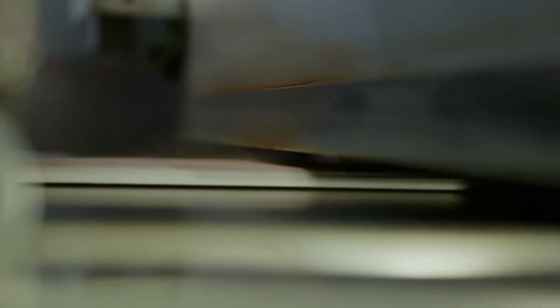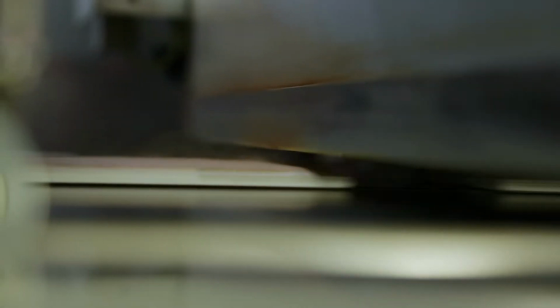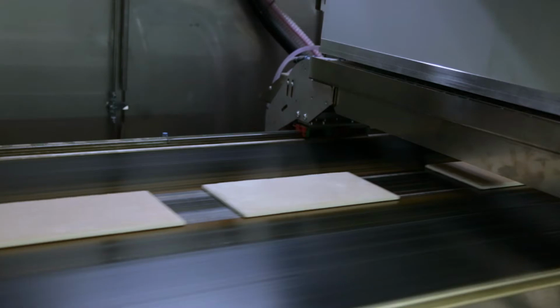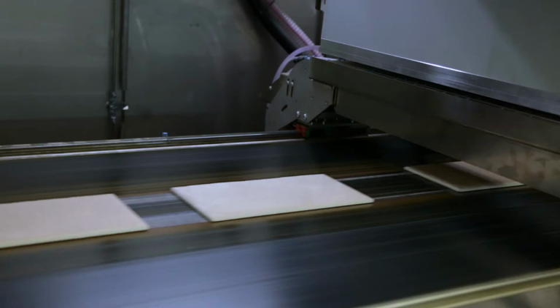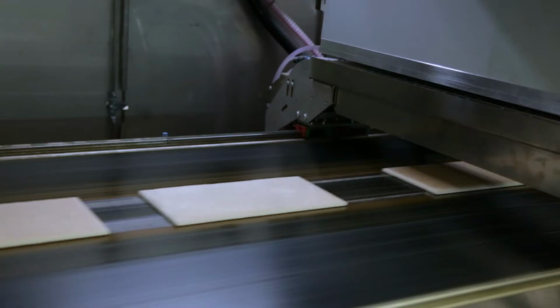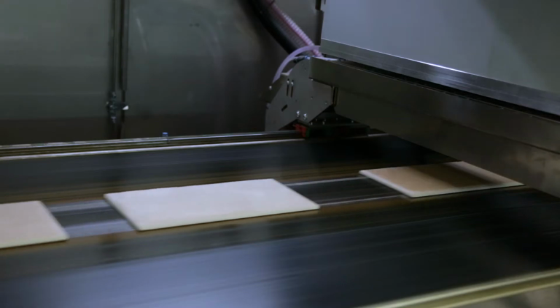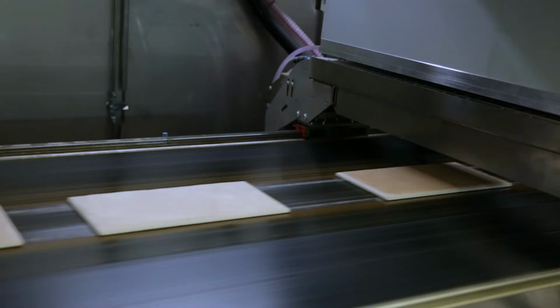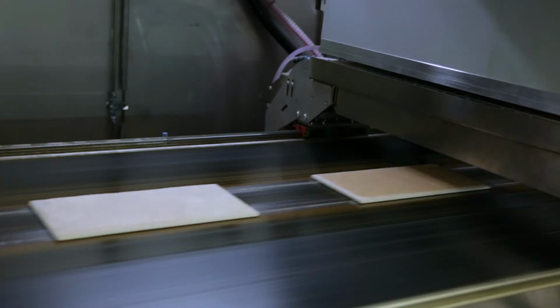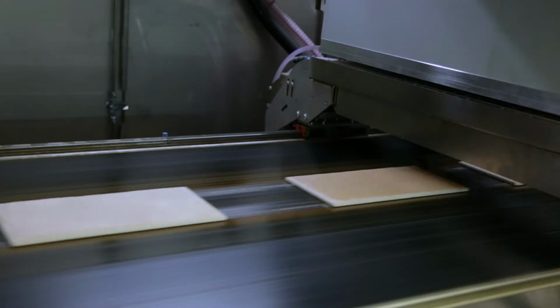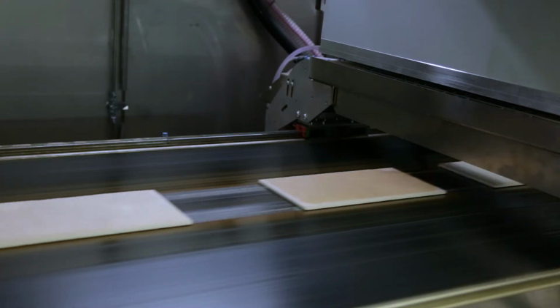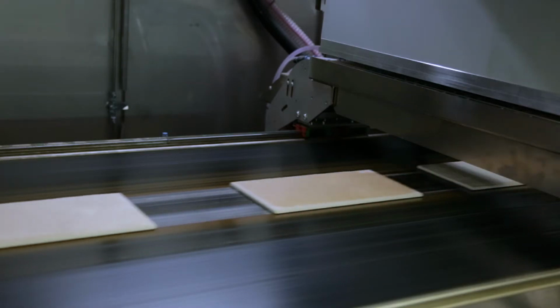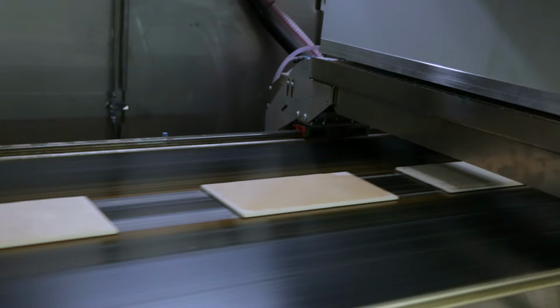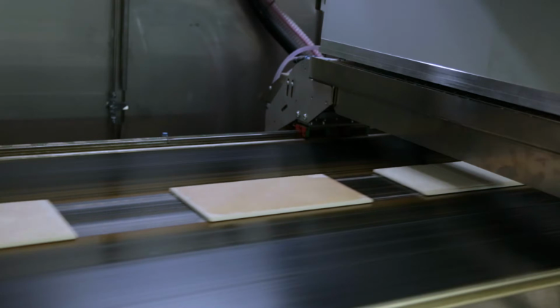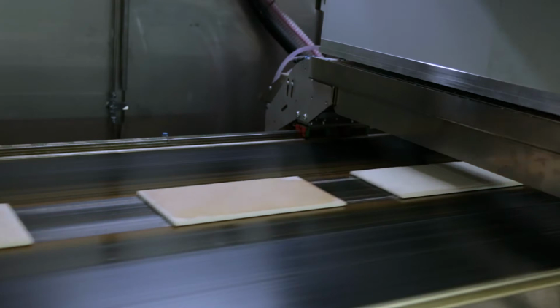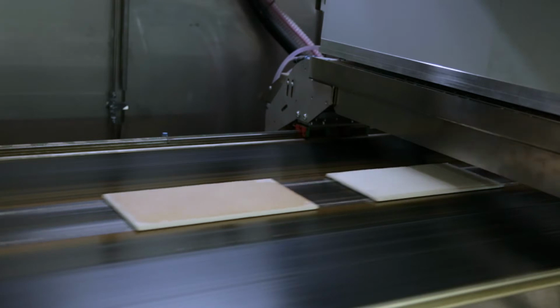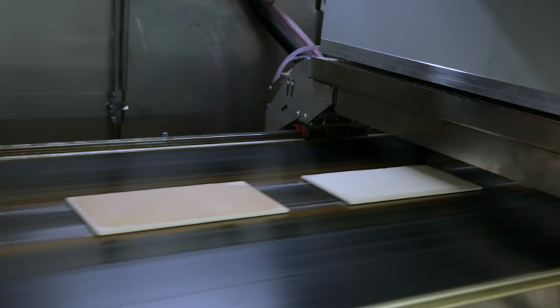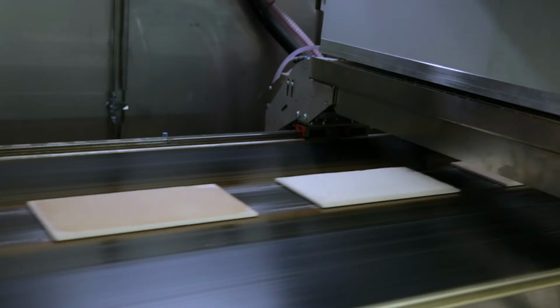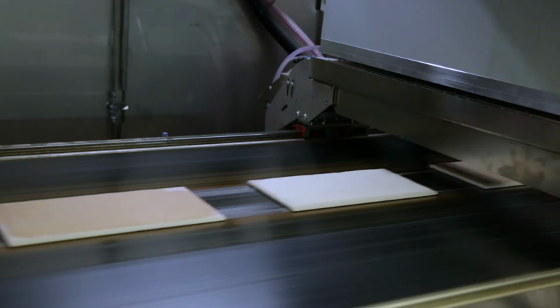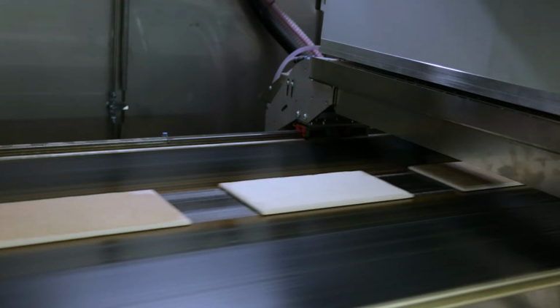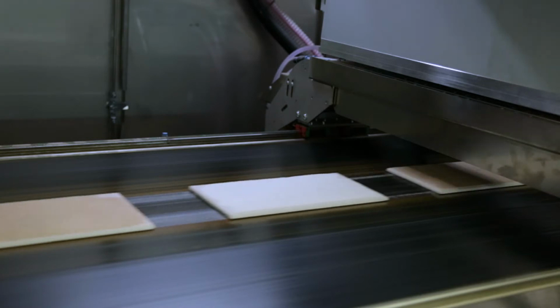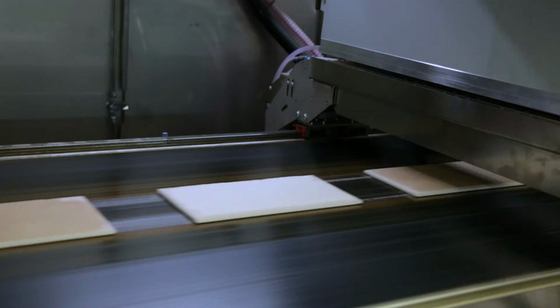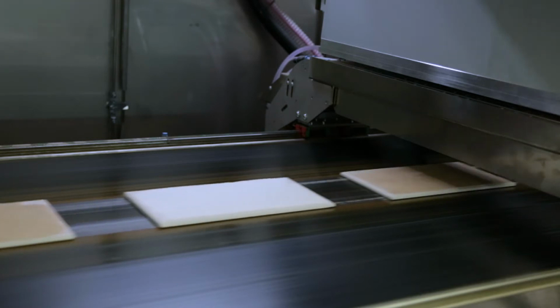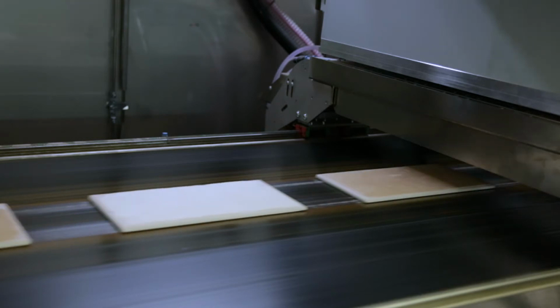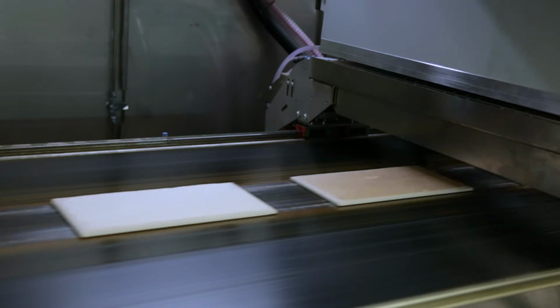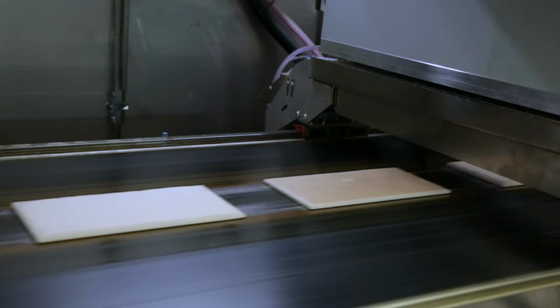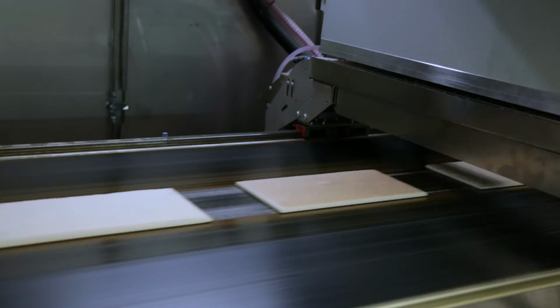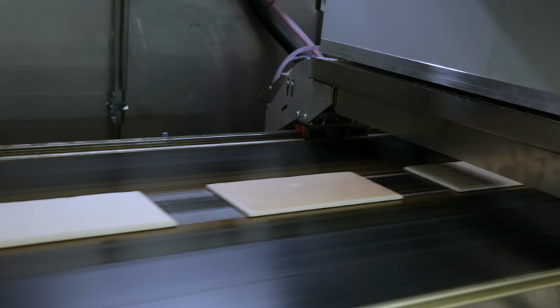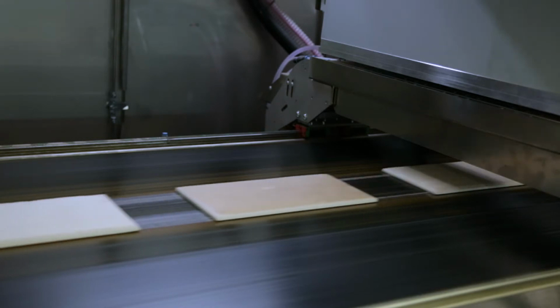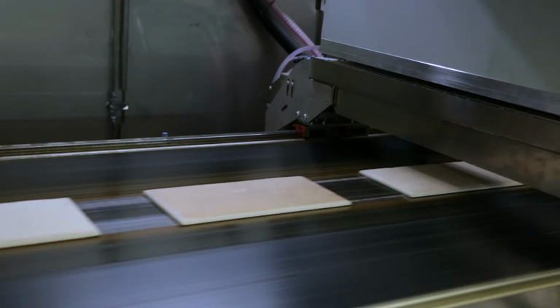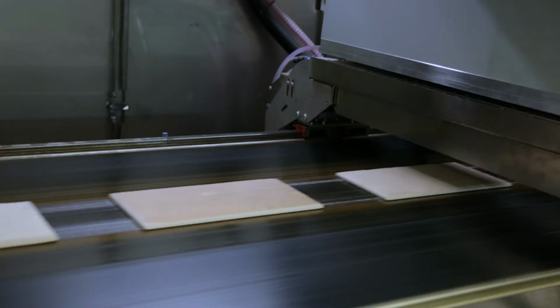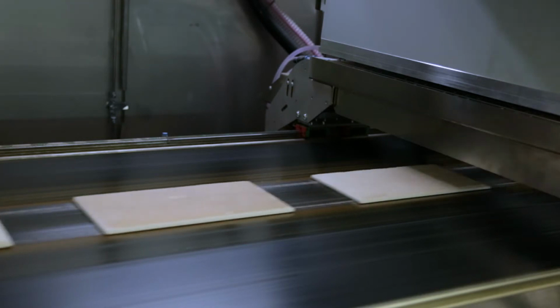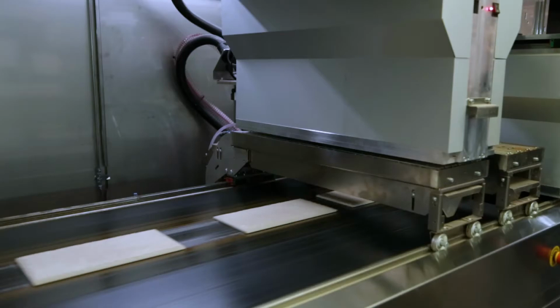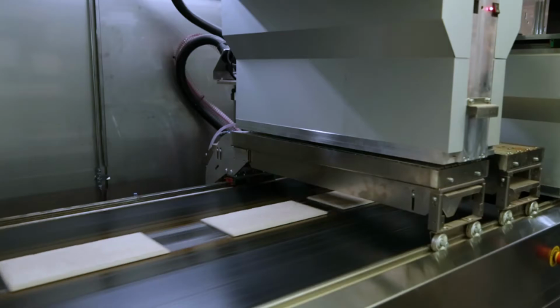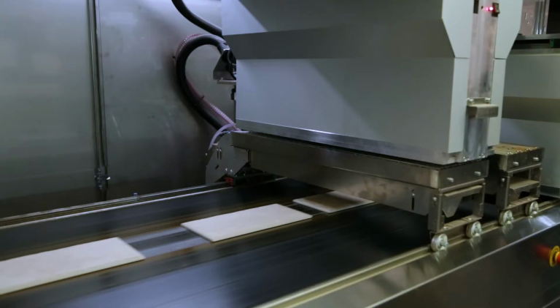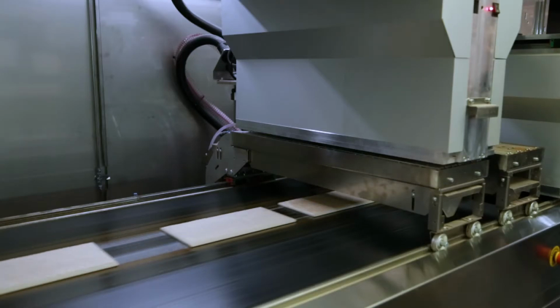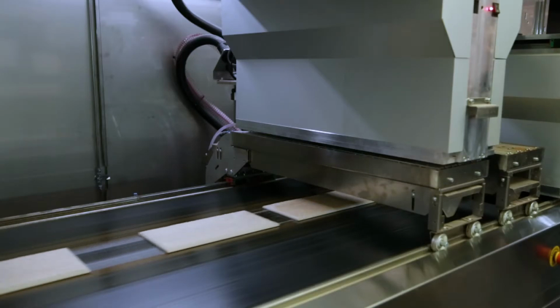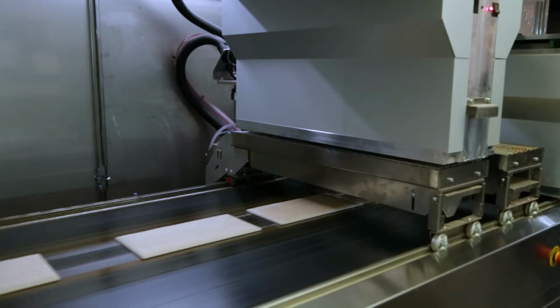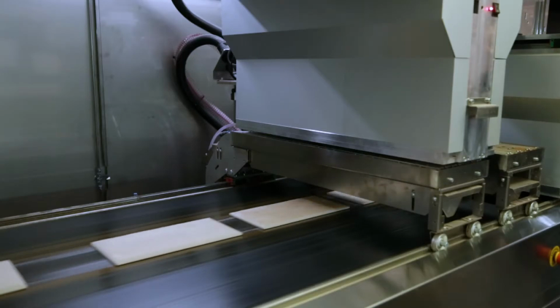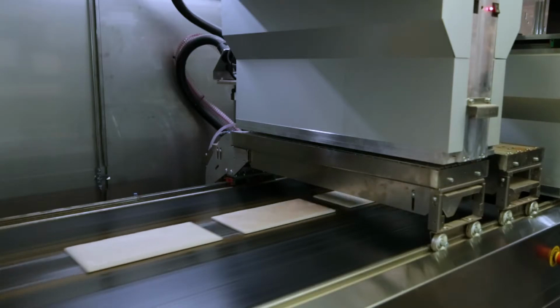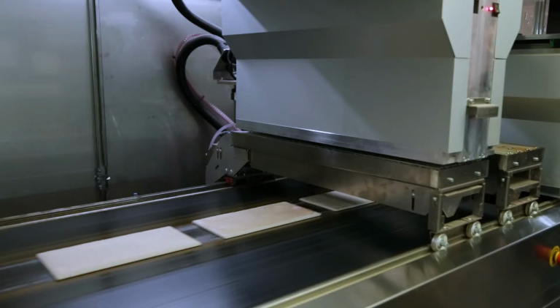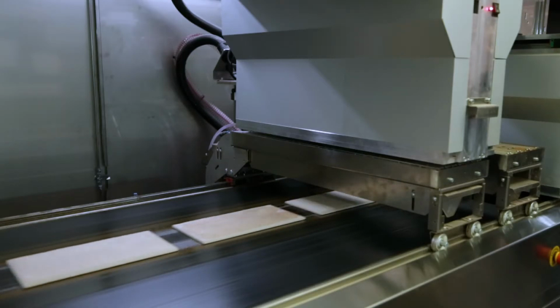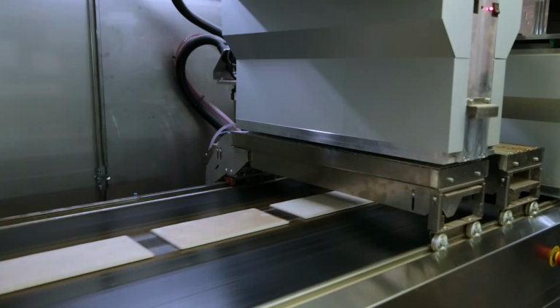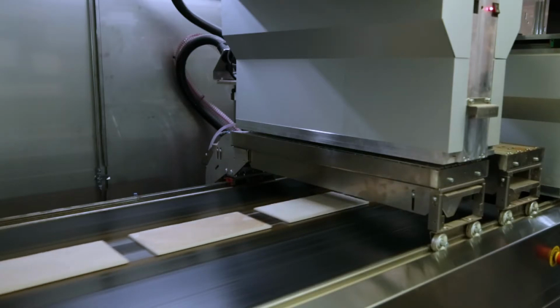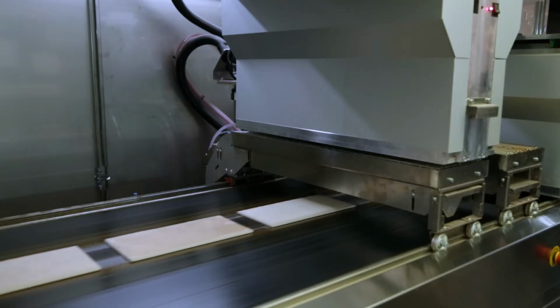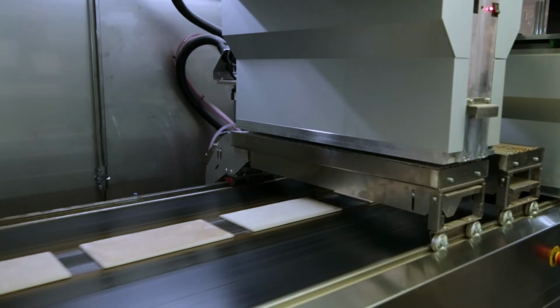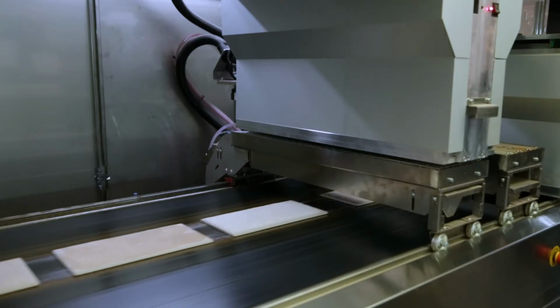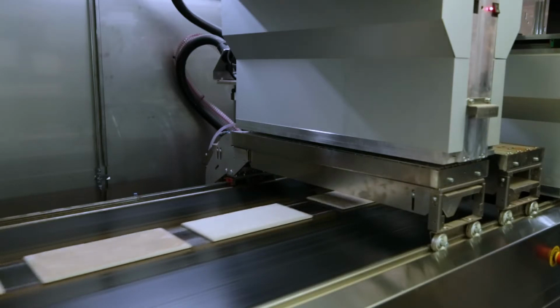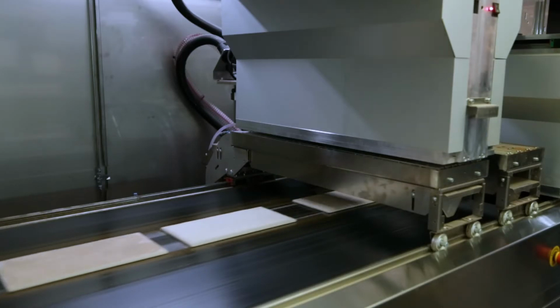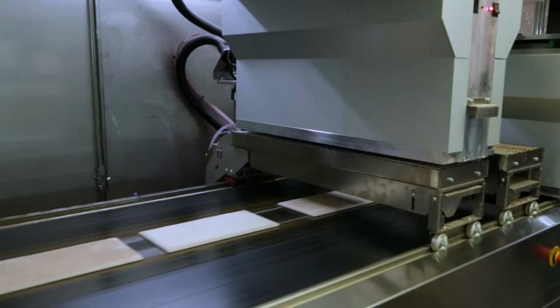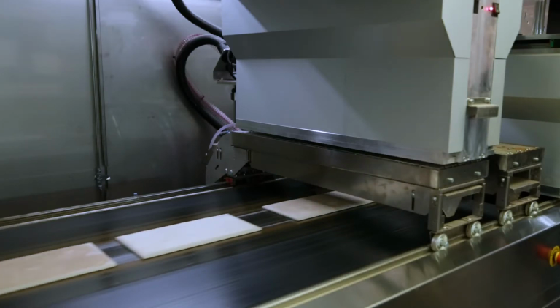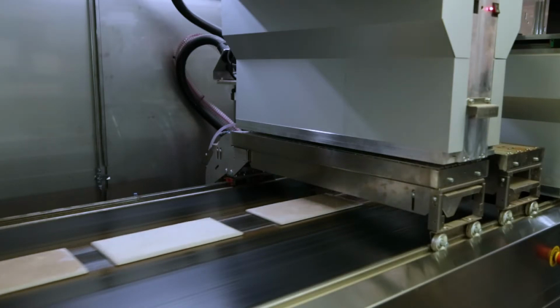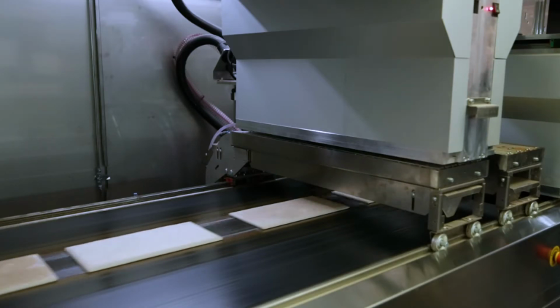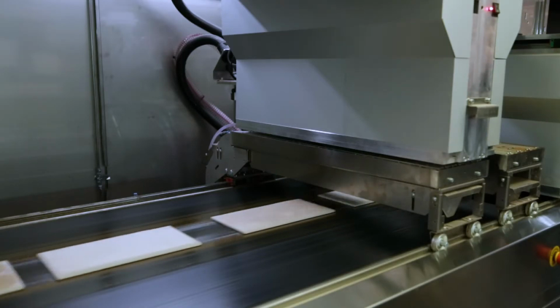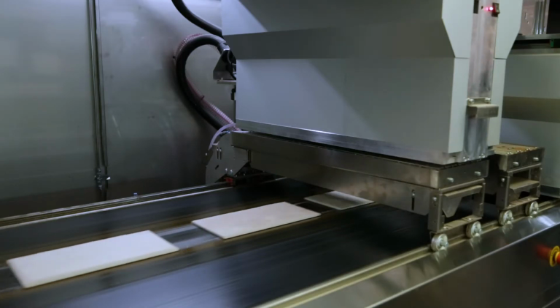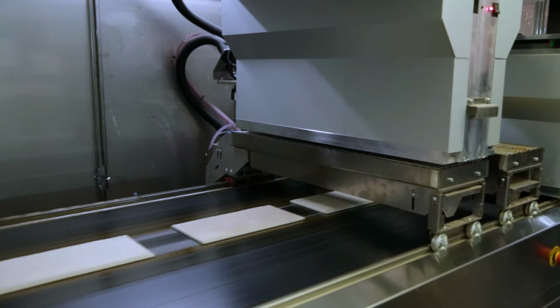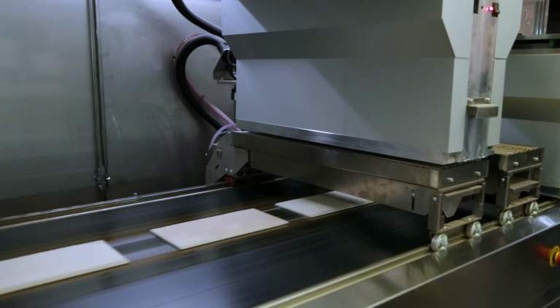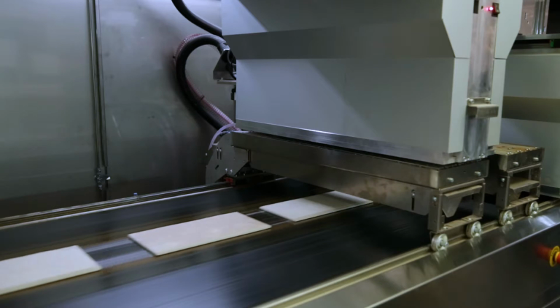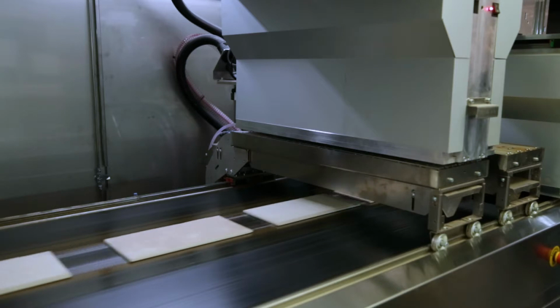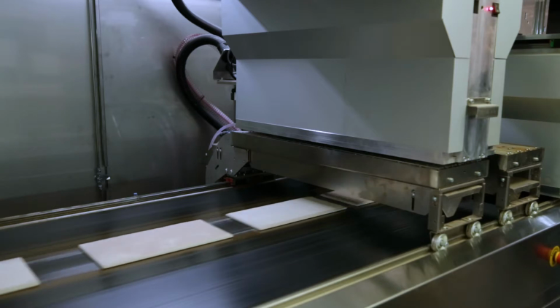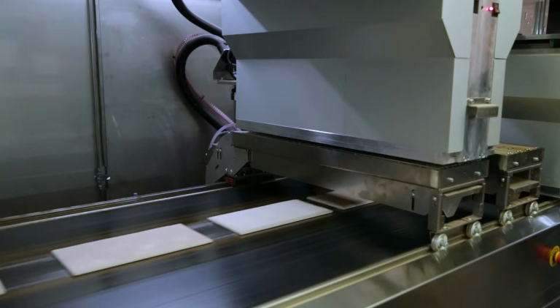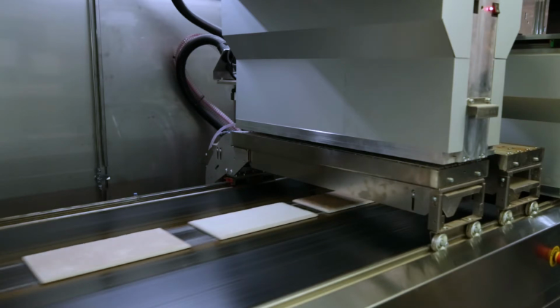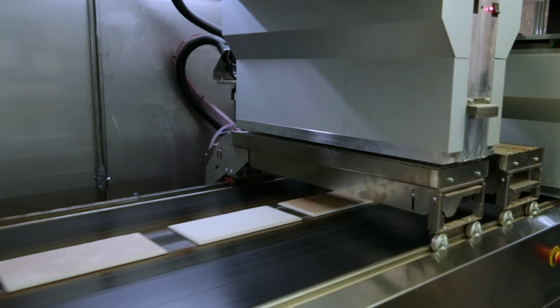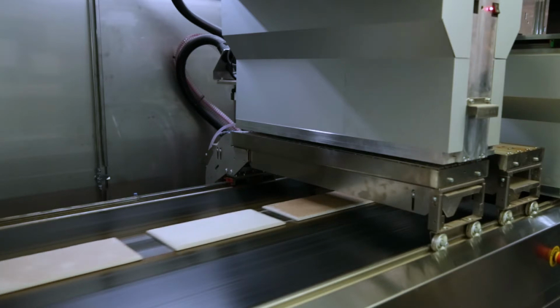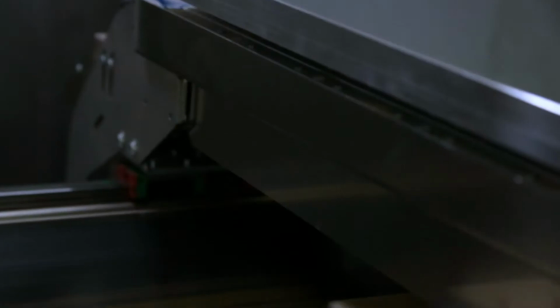We chose this print head arrangement because it enables high ink lay down with the print heads running at low duty cycle, which results in higher print quality.